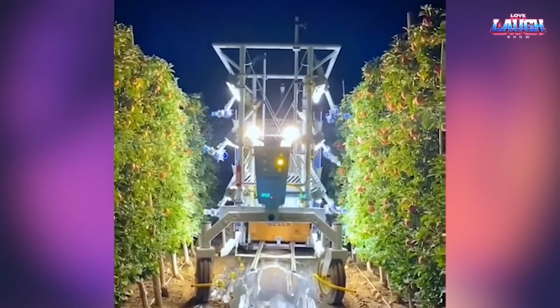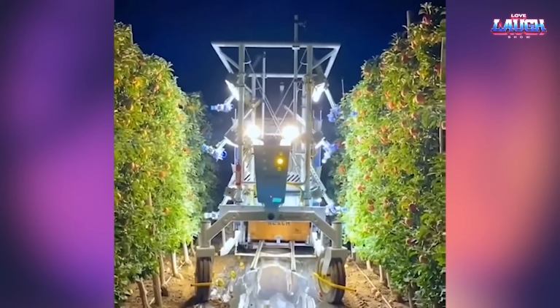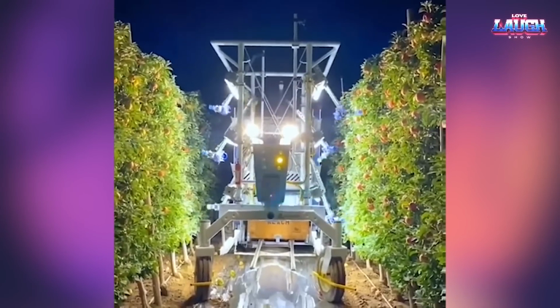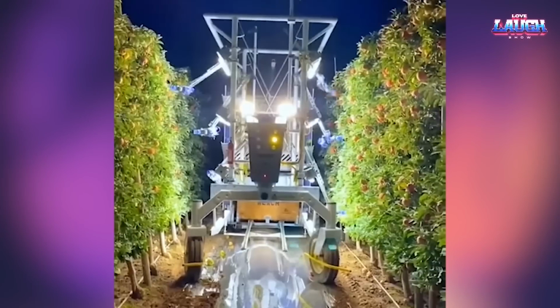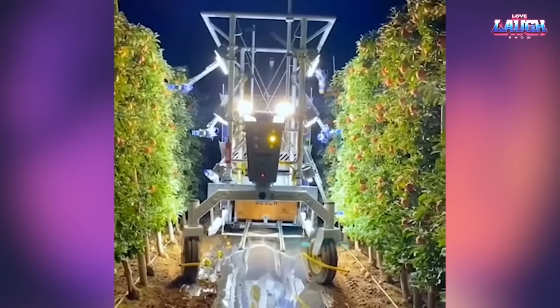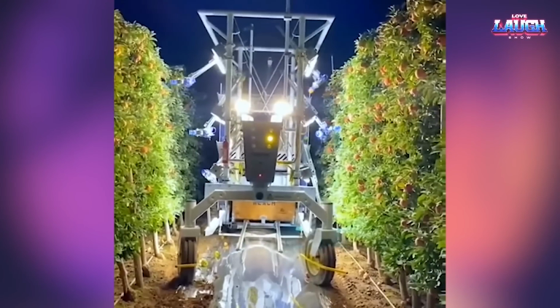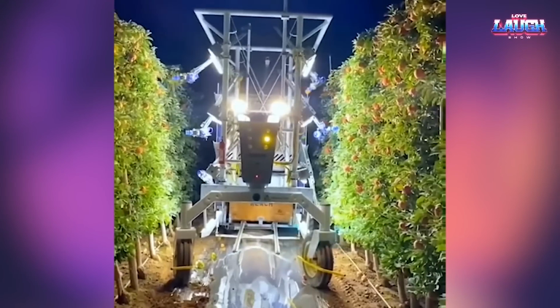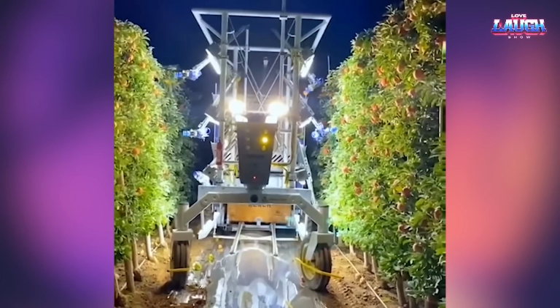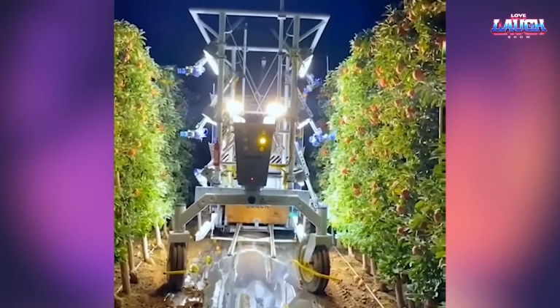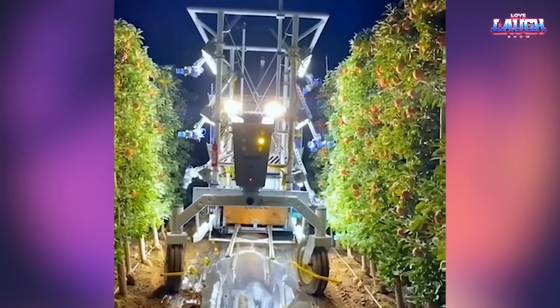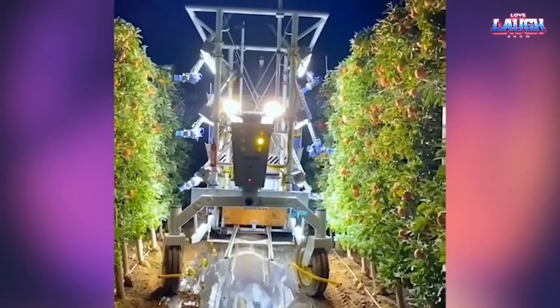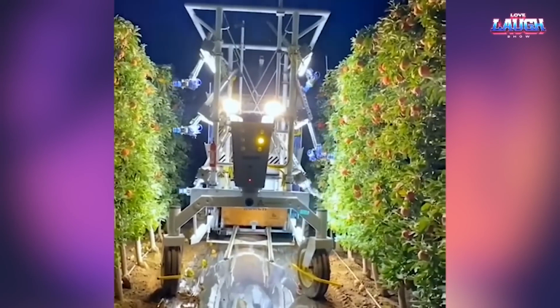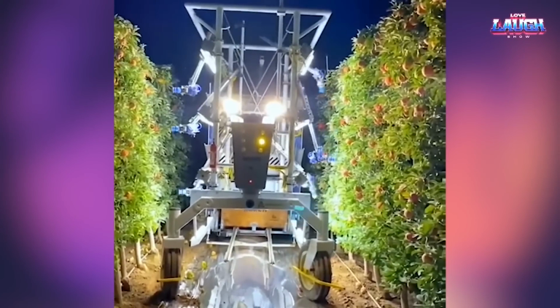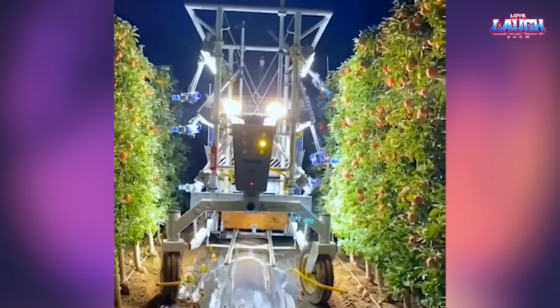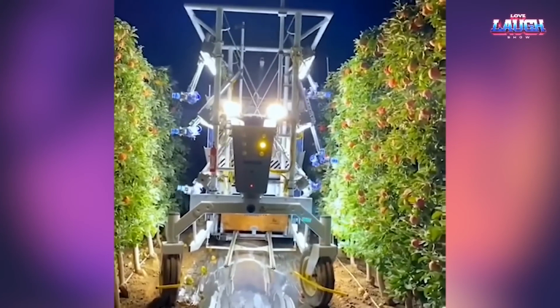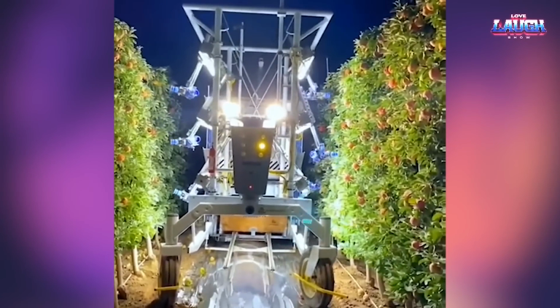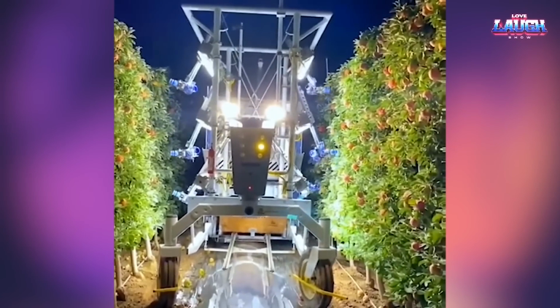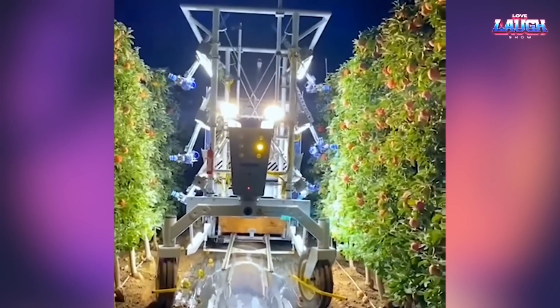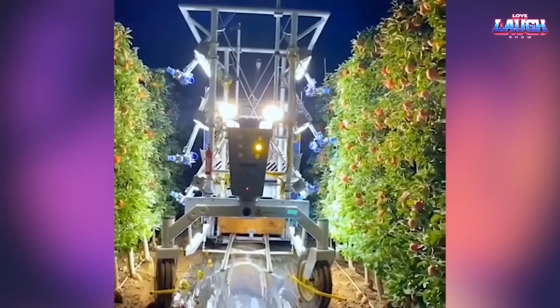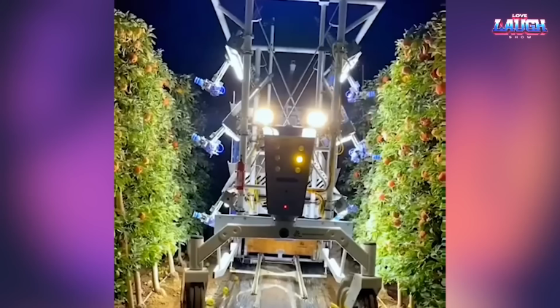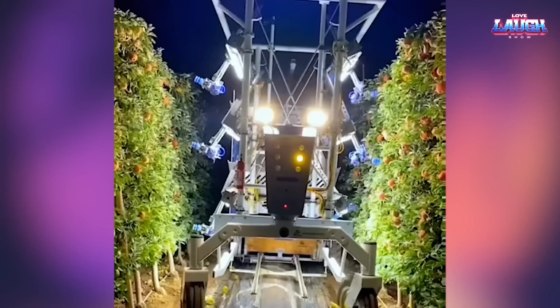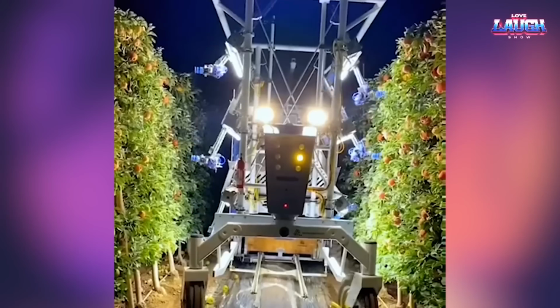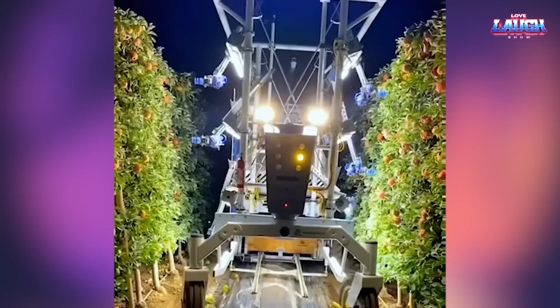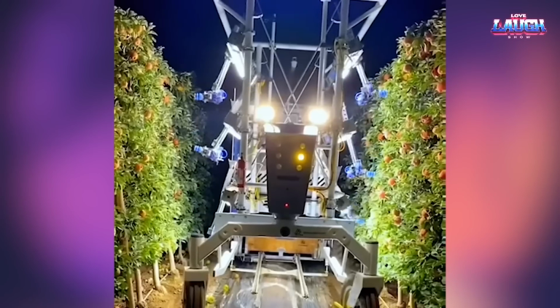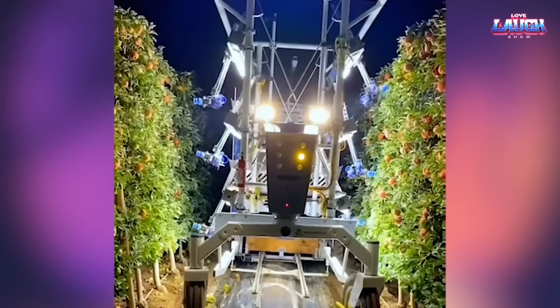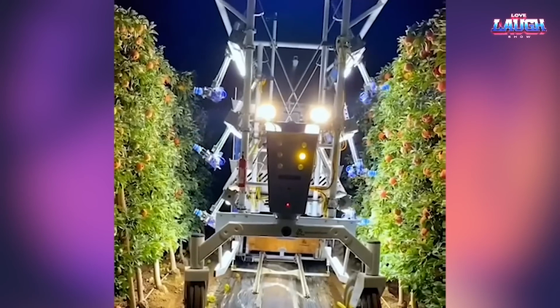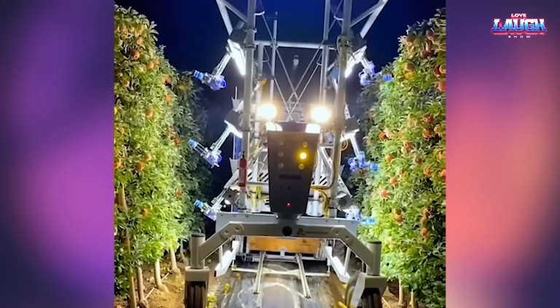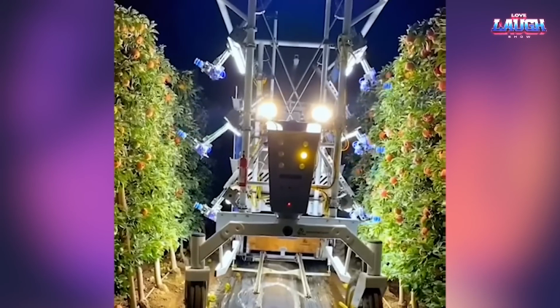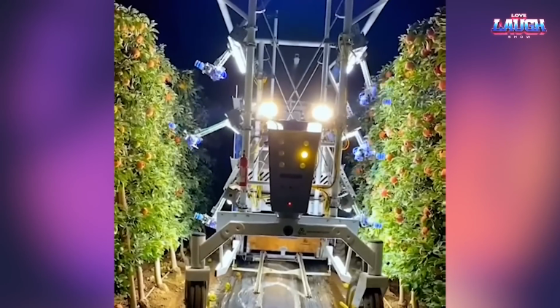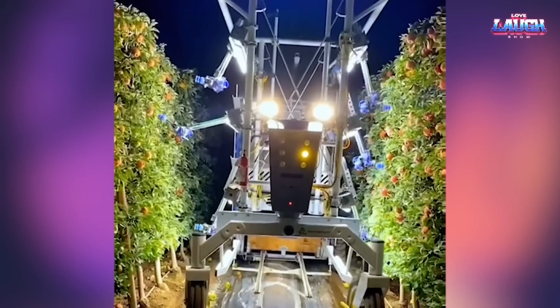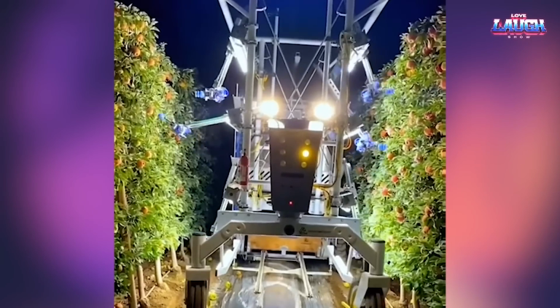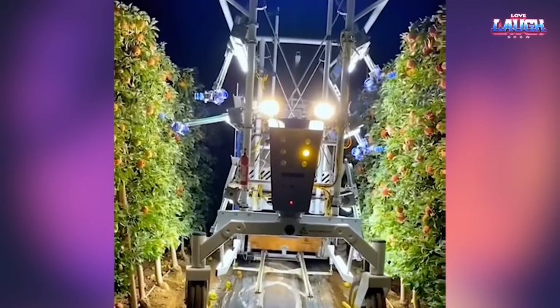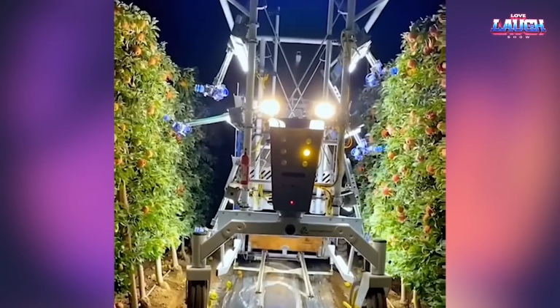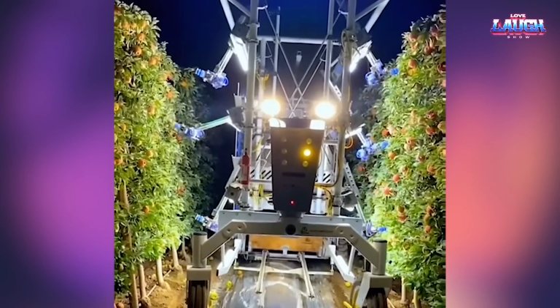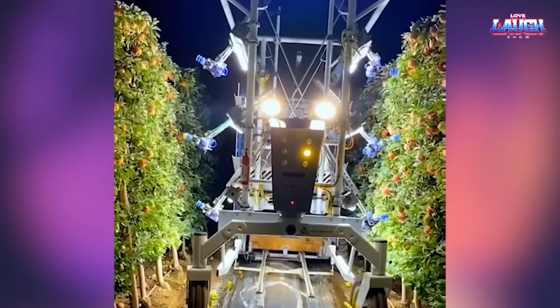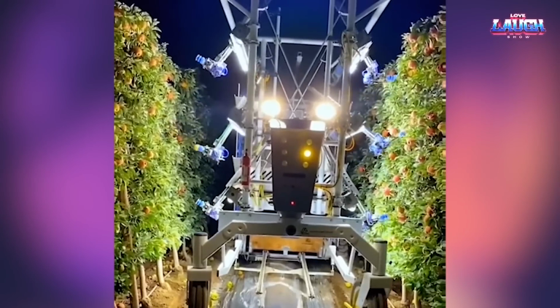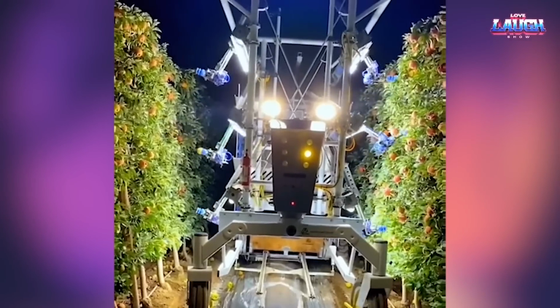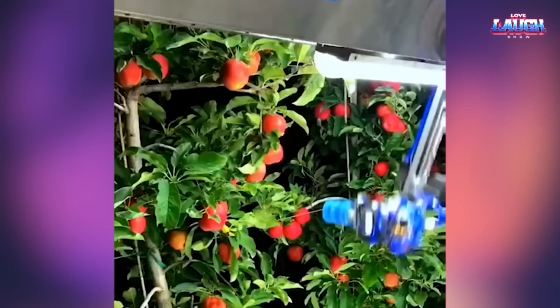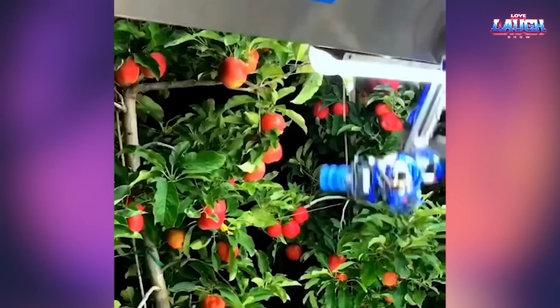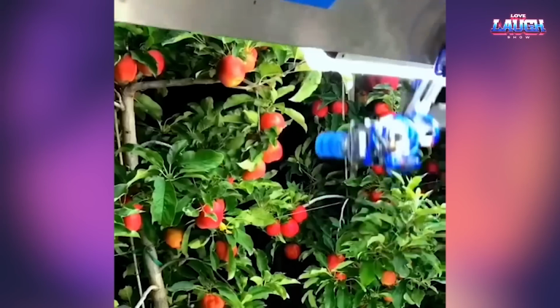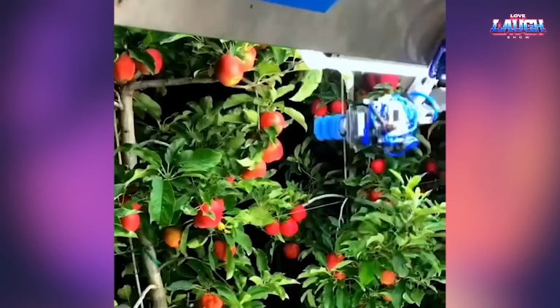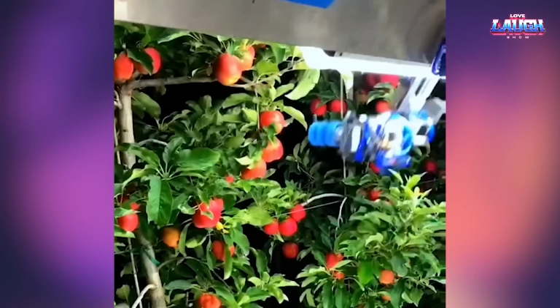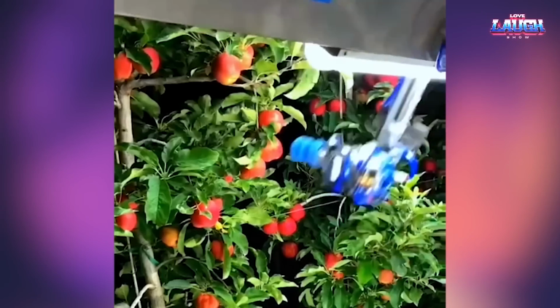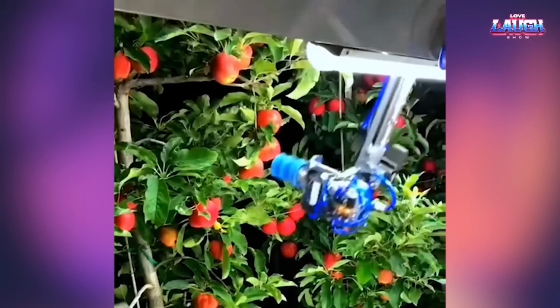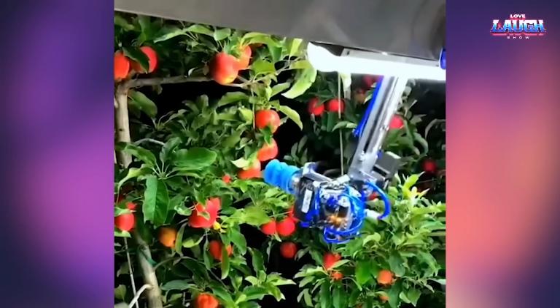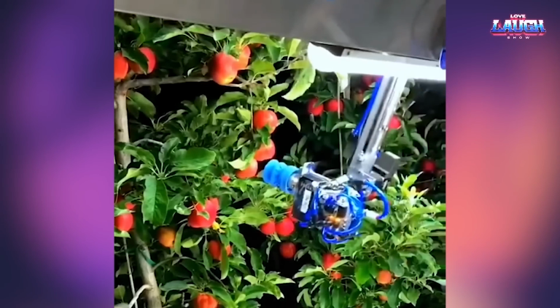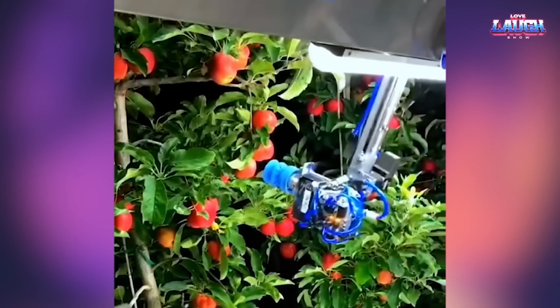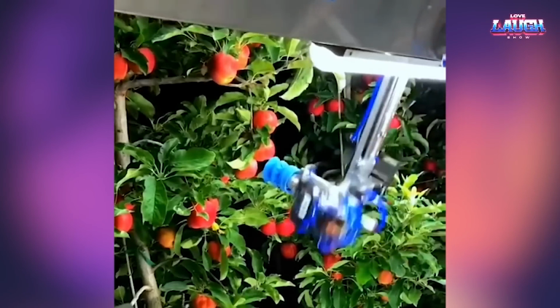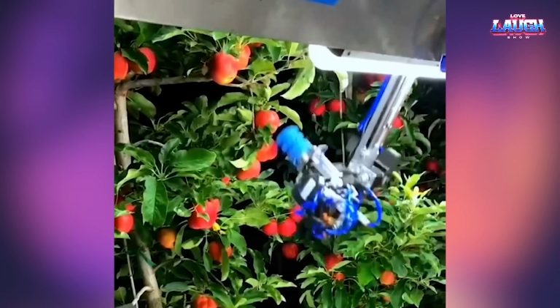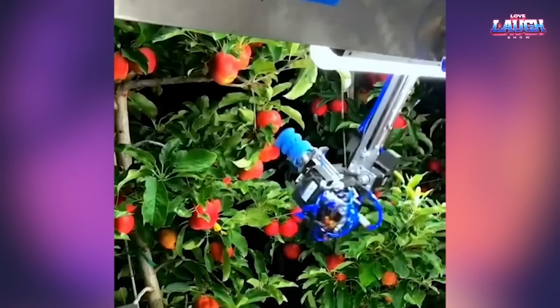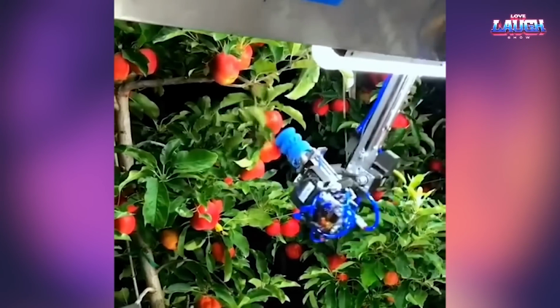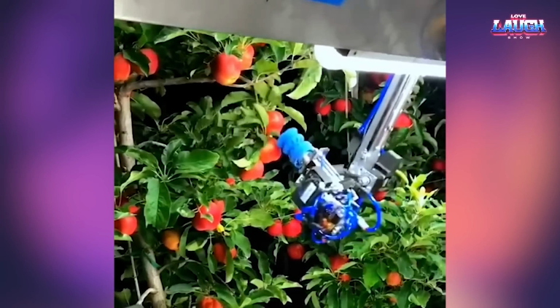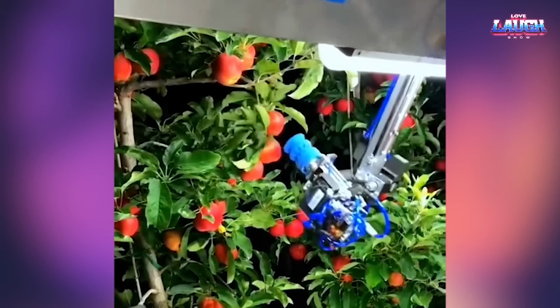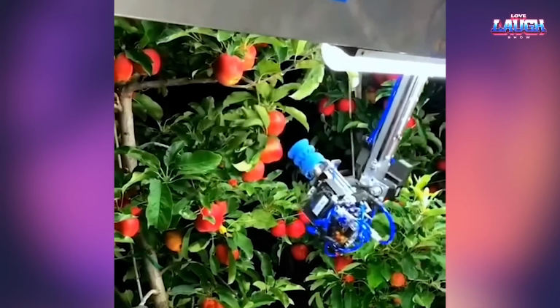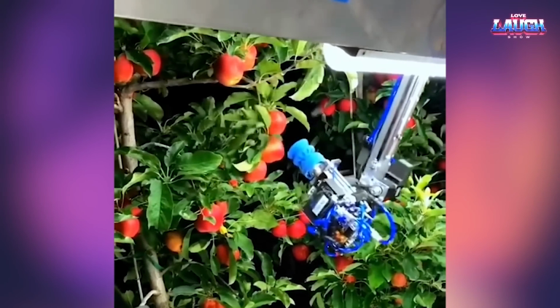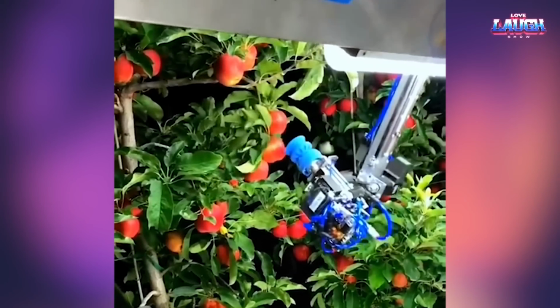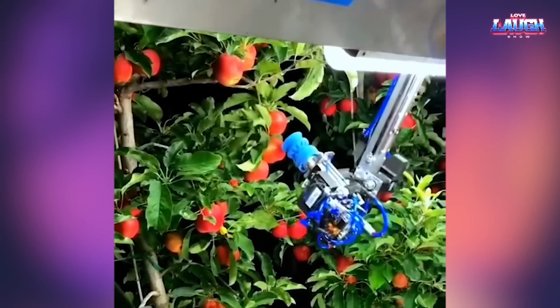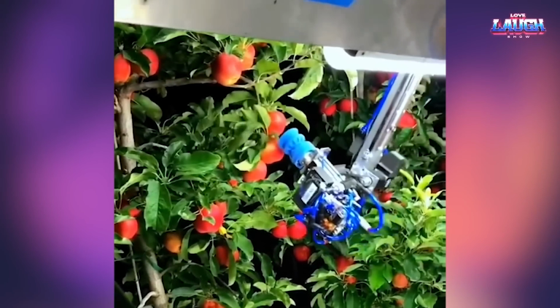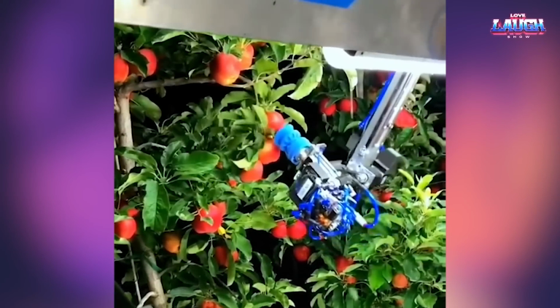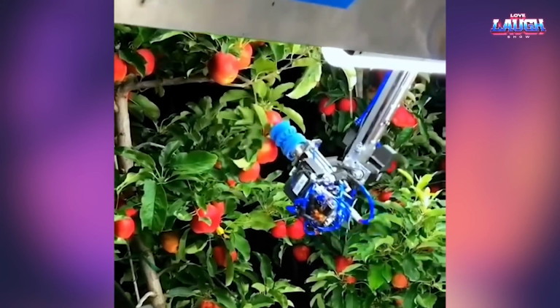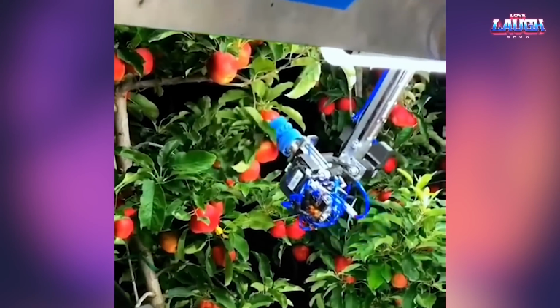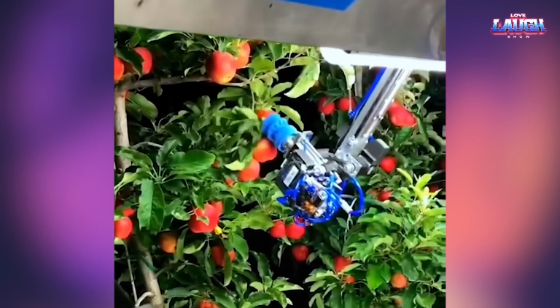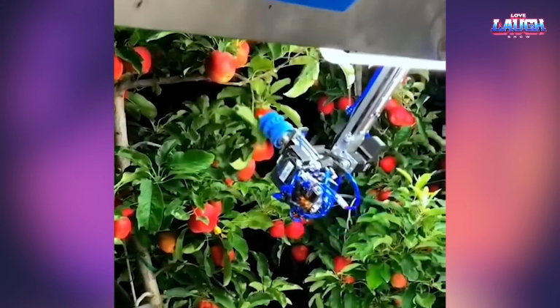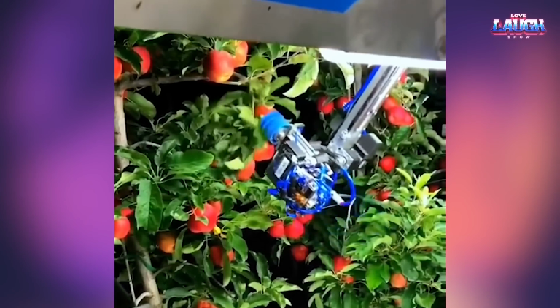This is an apple picking robot. Technically, the progress in the agriculture industry is impressive.